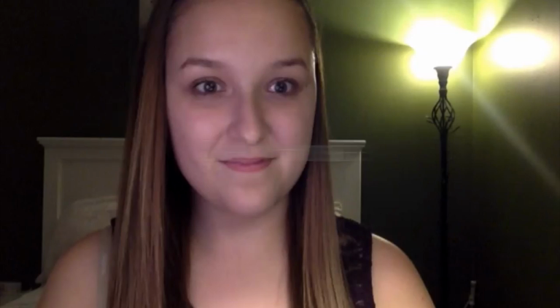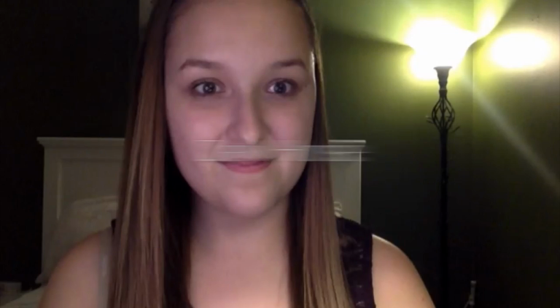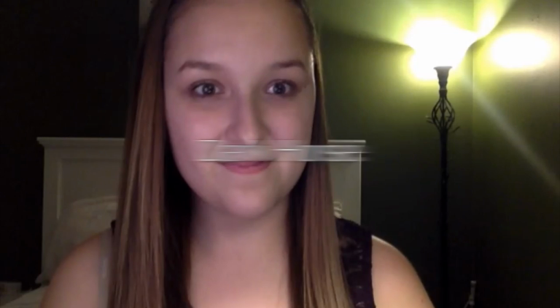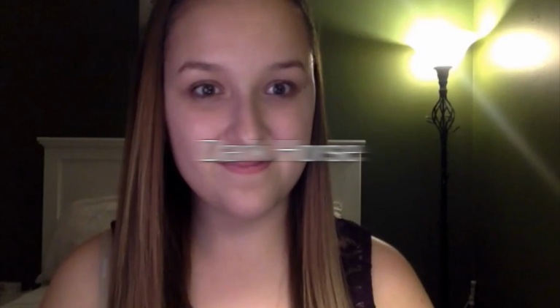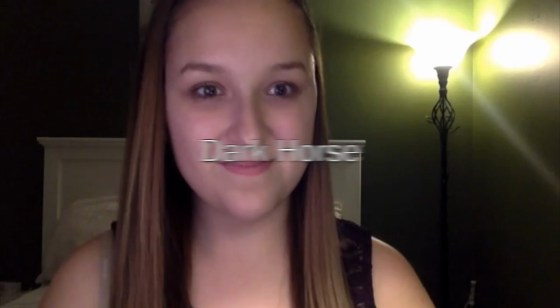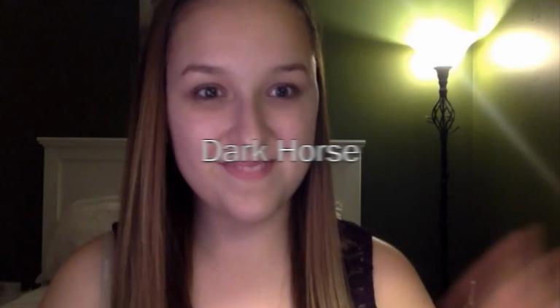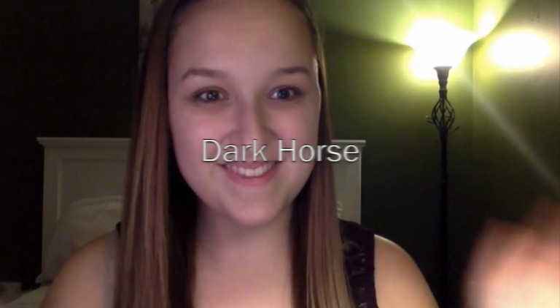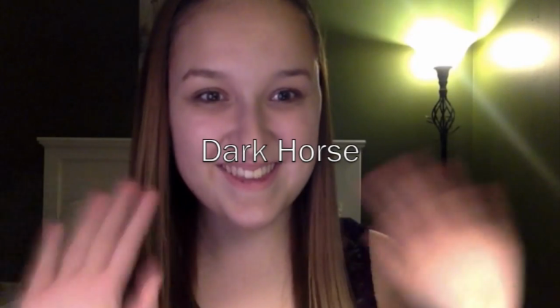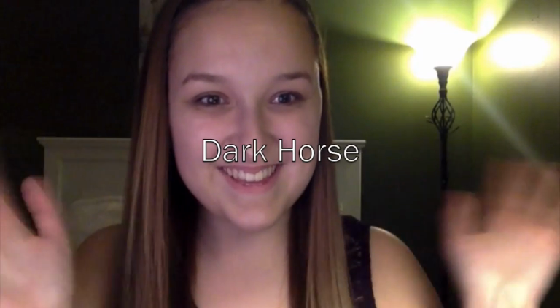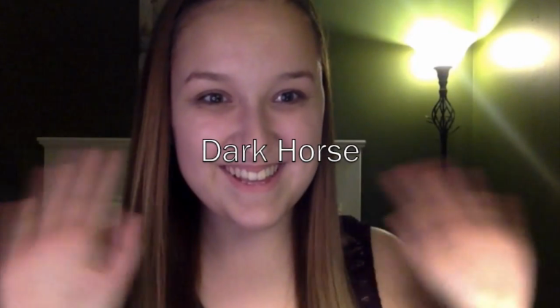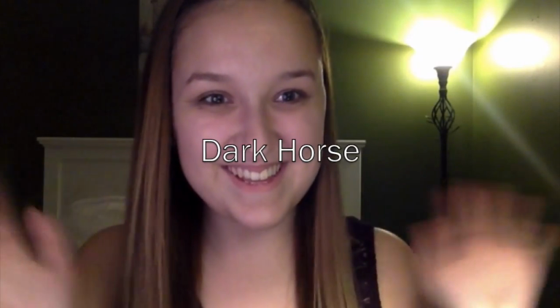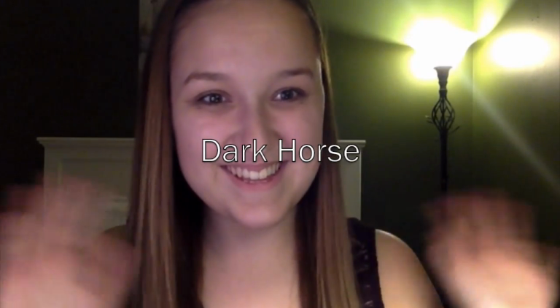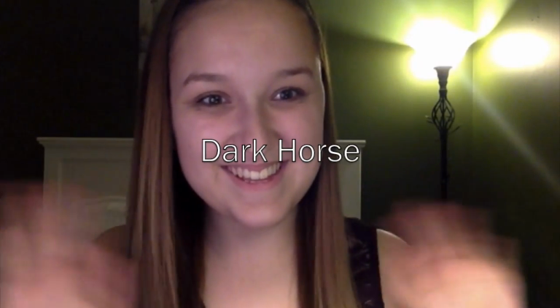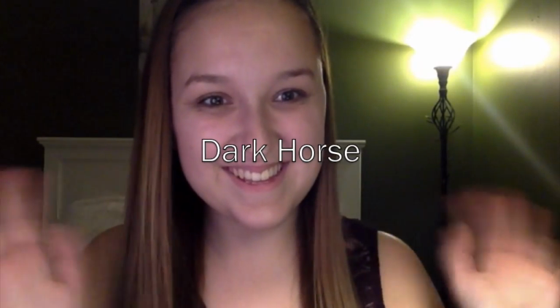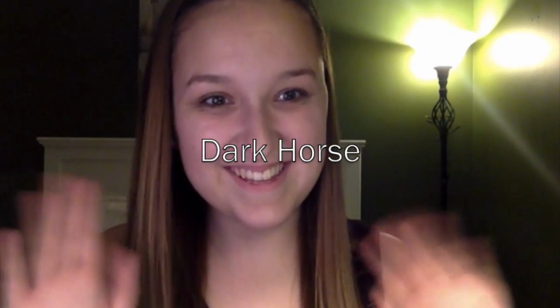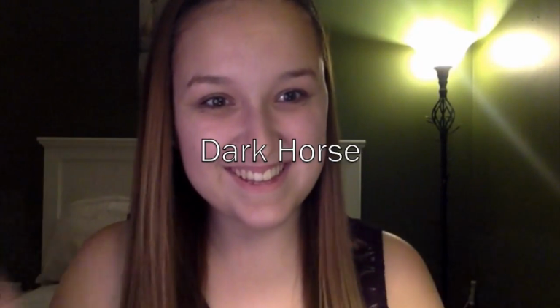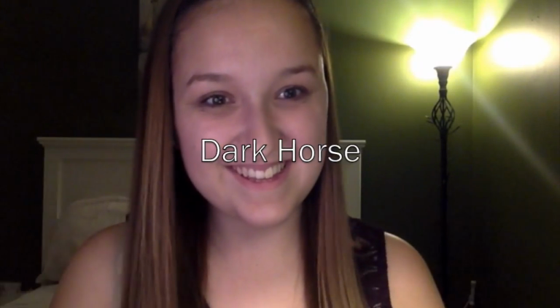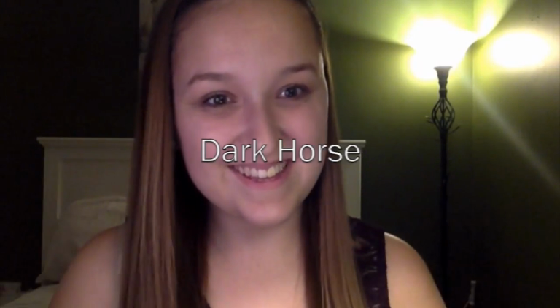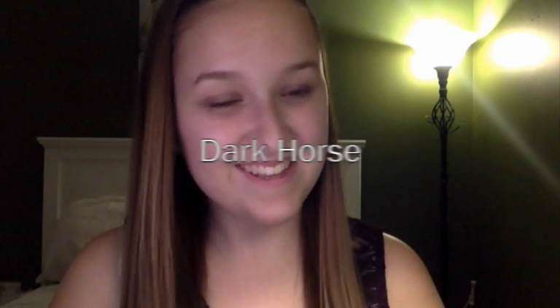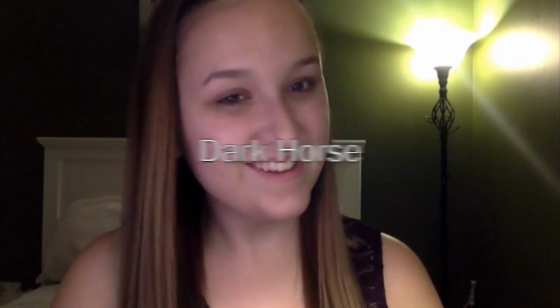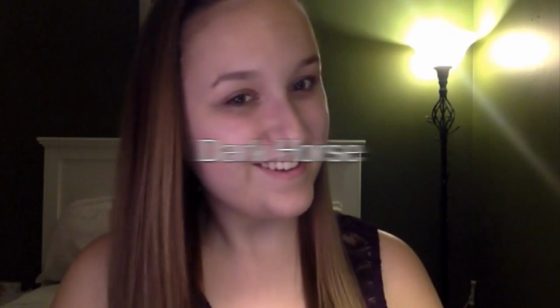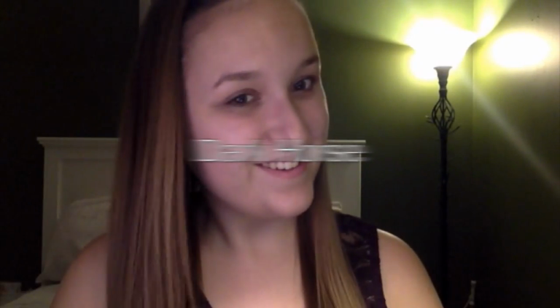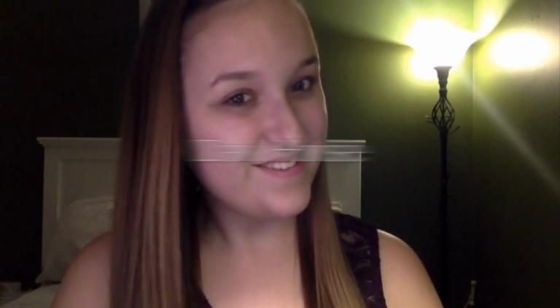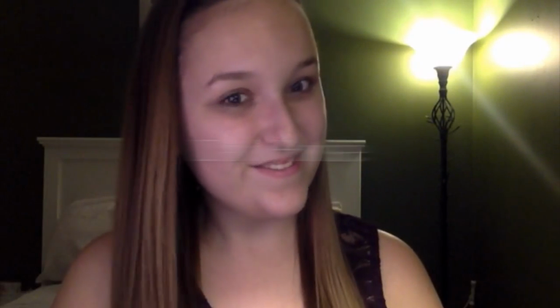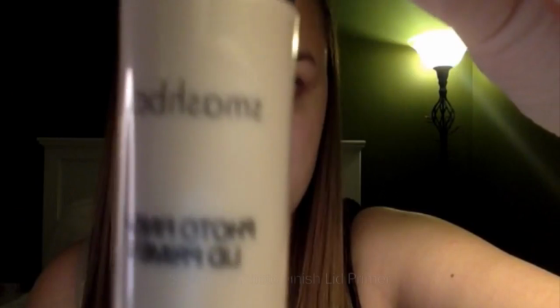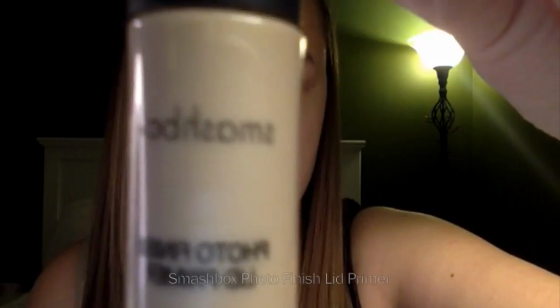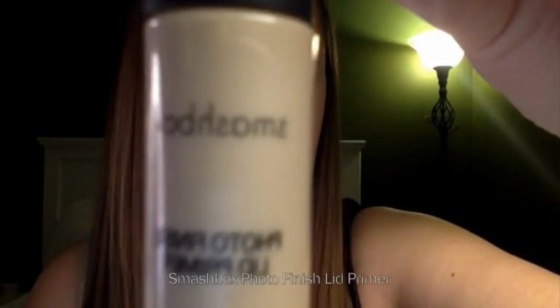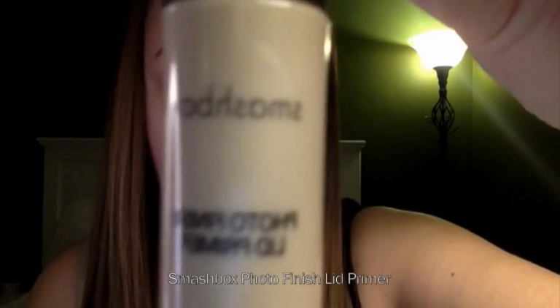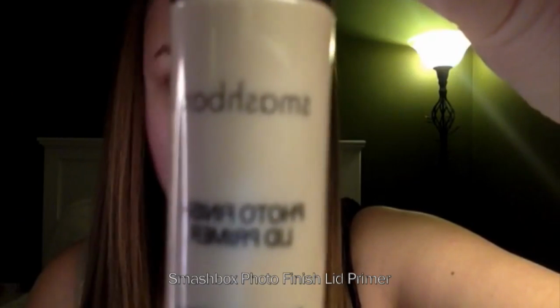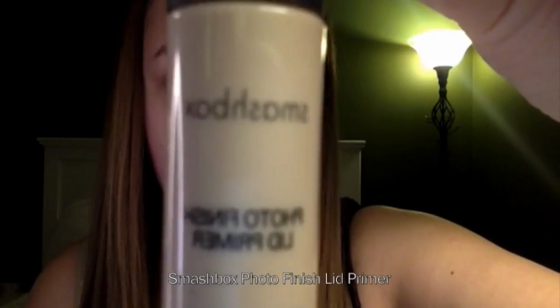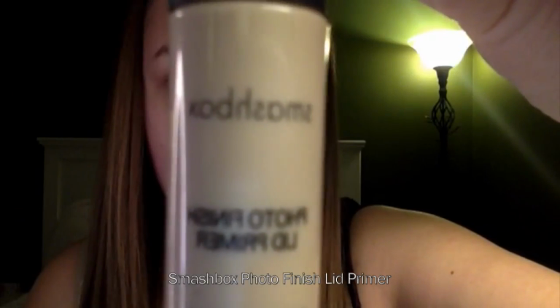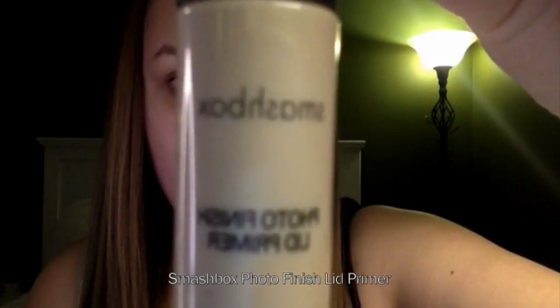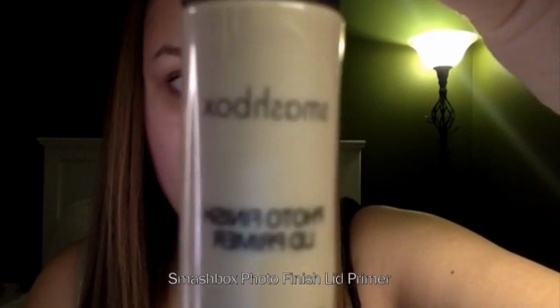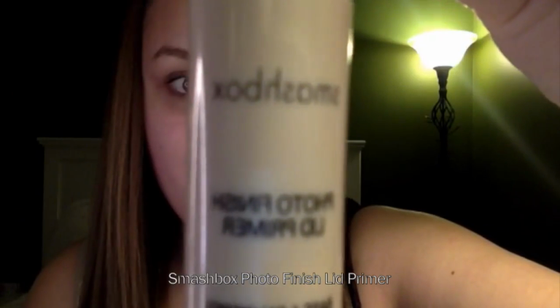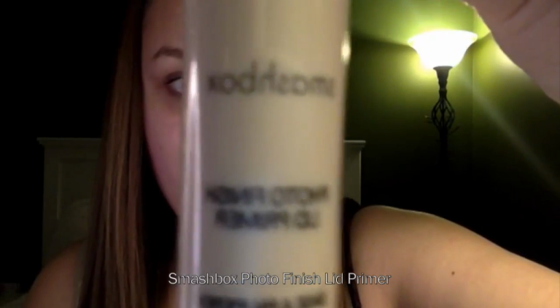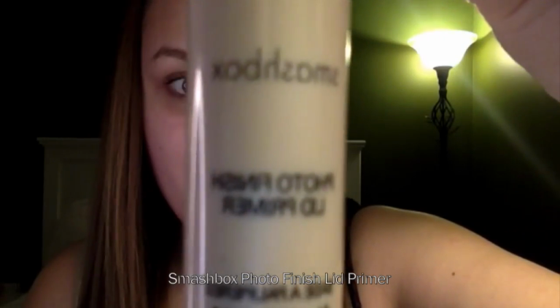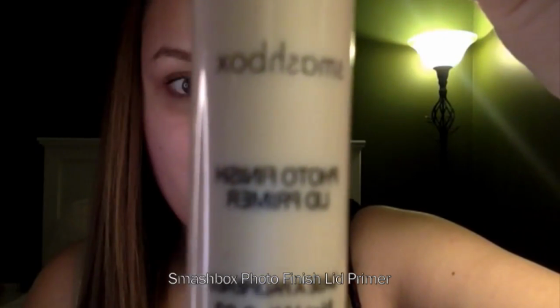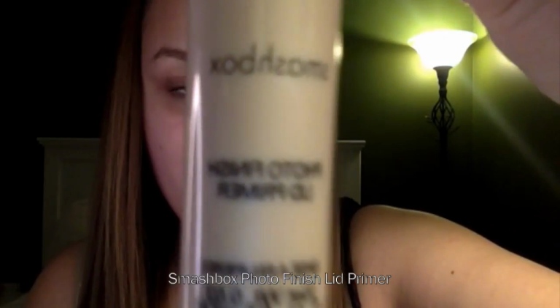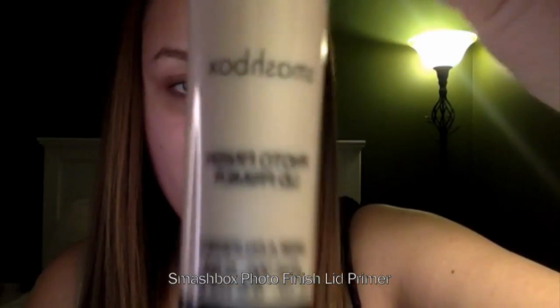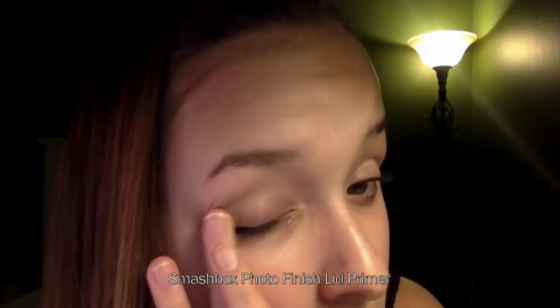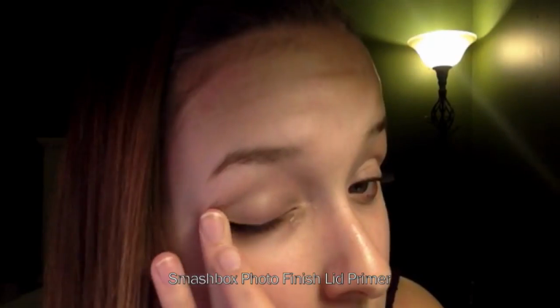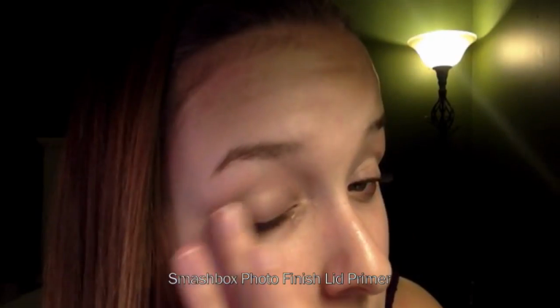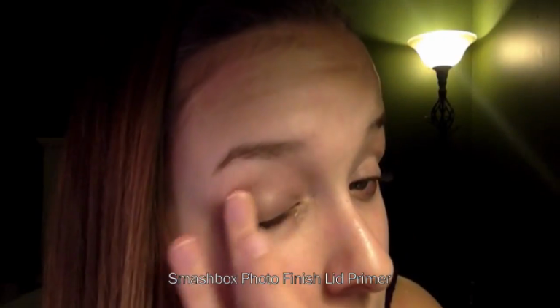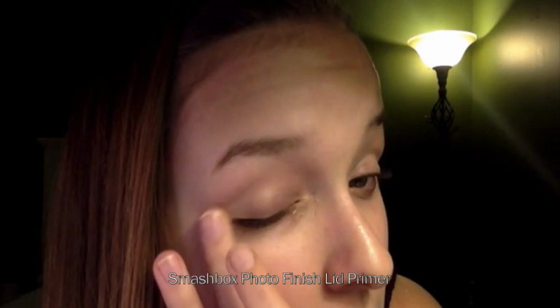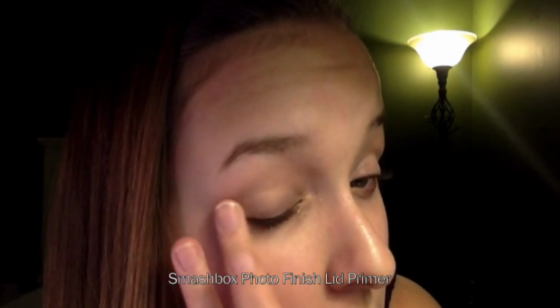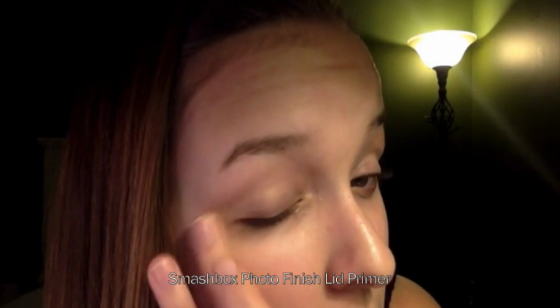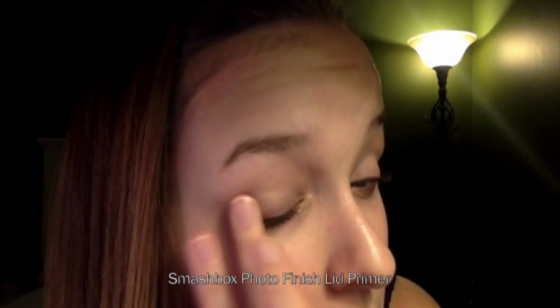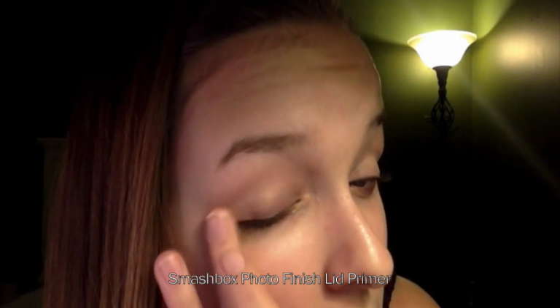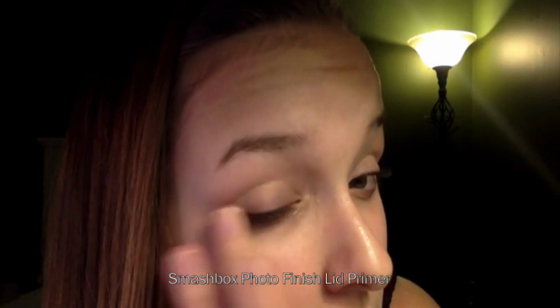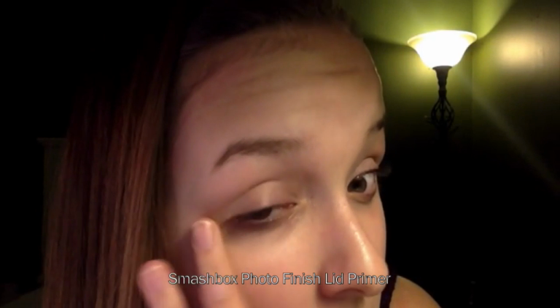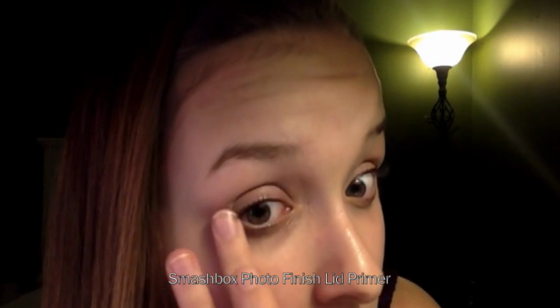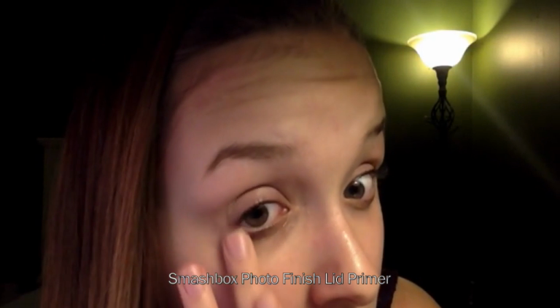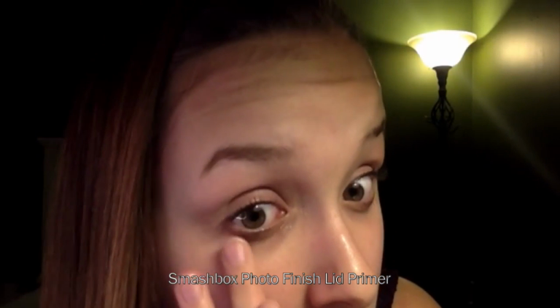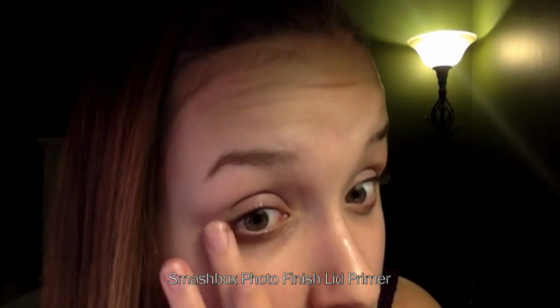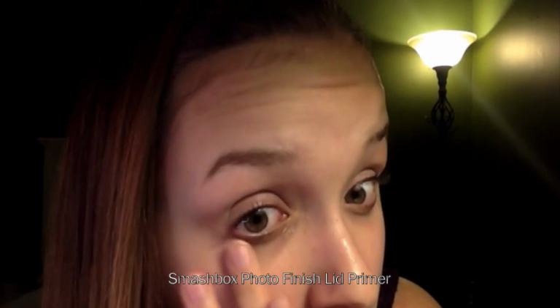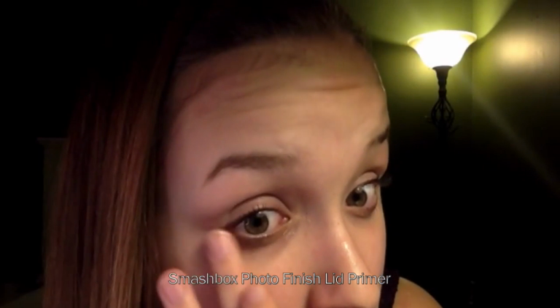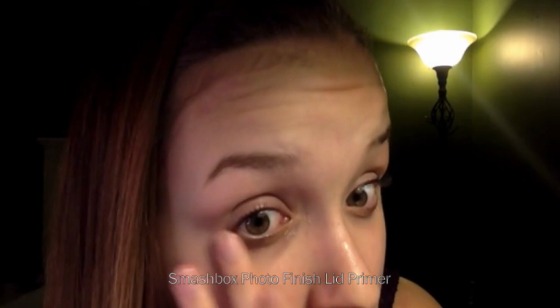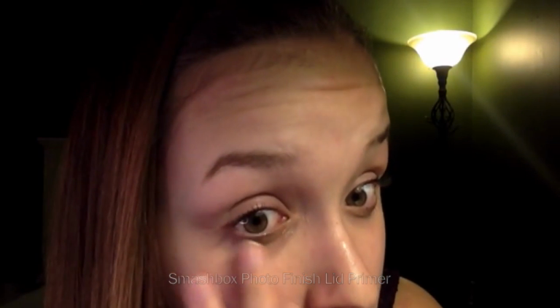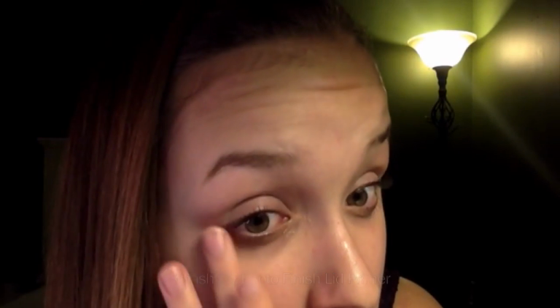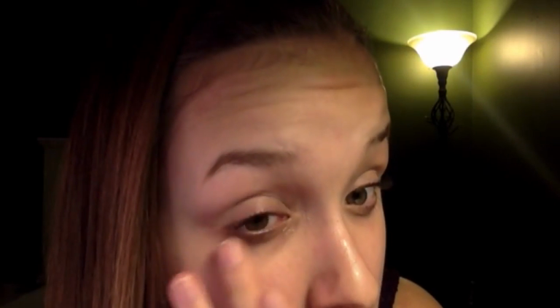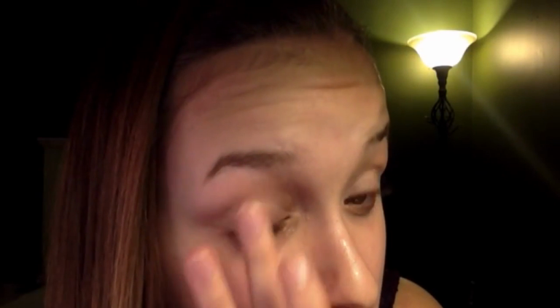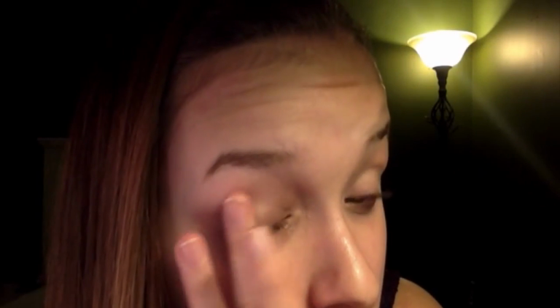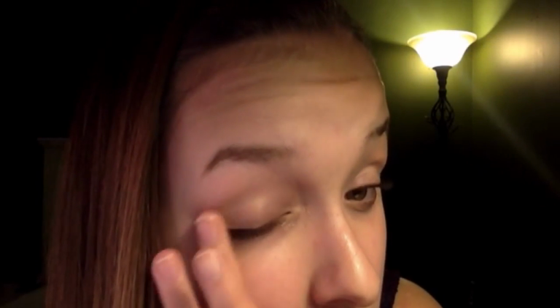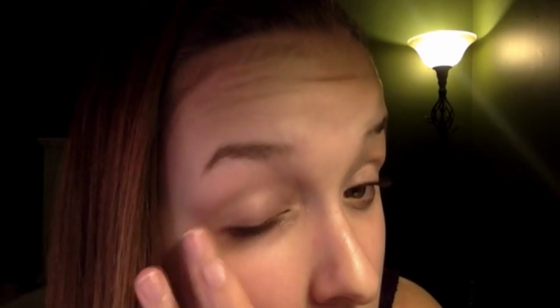Hey guys, I'm back with a new tutorial. This was inspired by Katy Perry's music video, Dark Horse. So I hope you enjoy it.